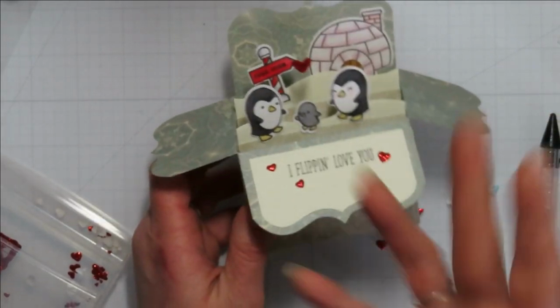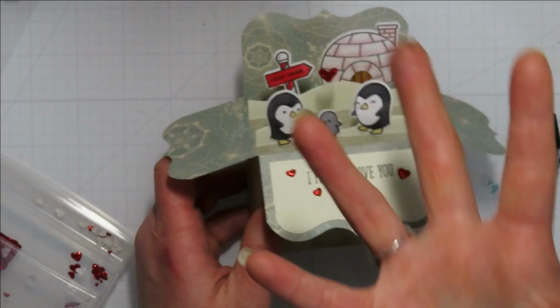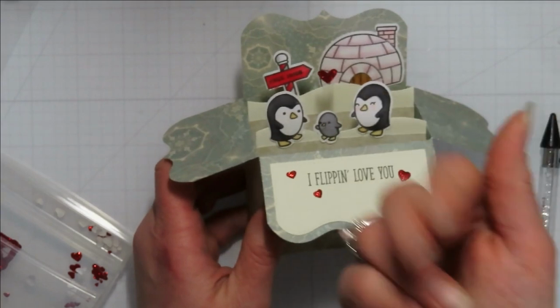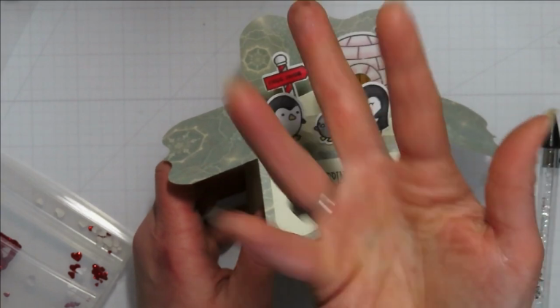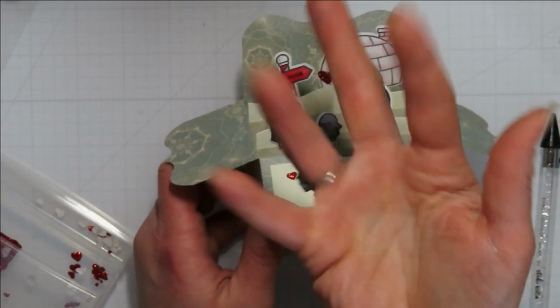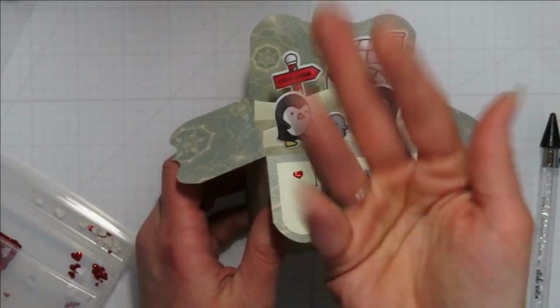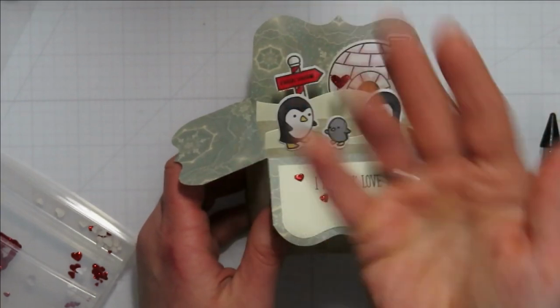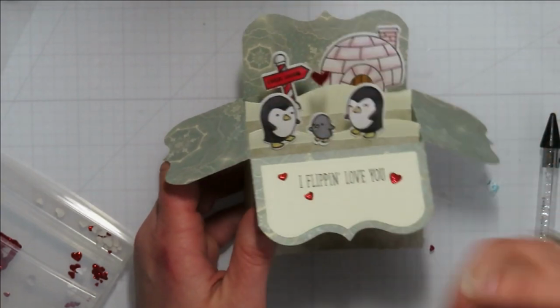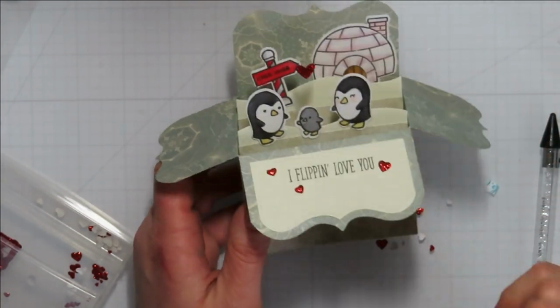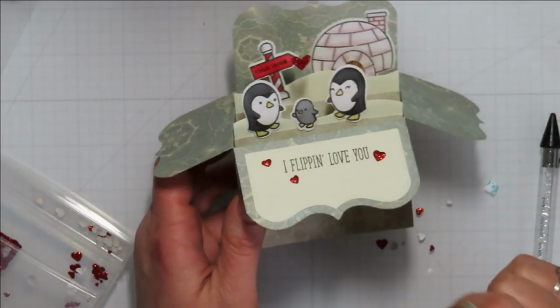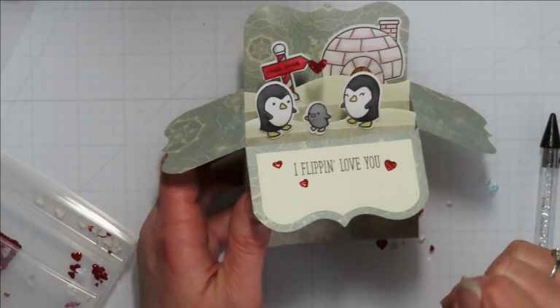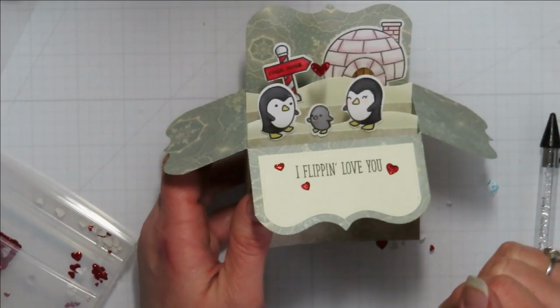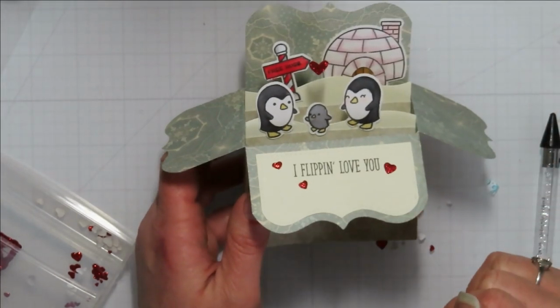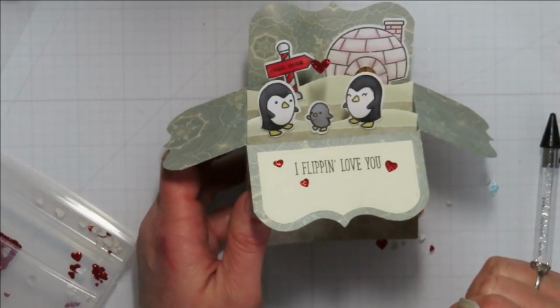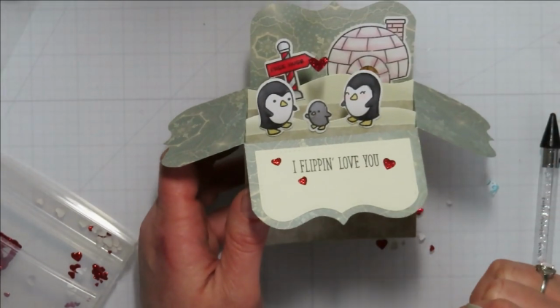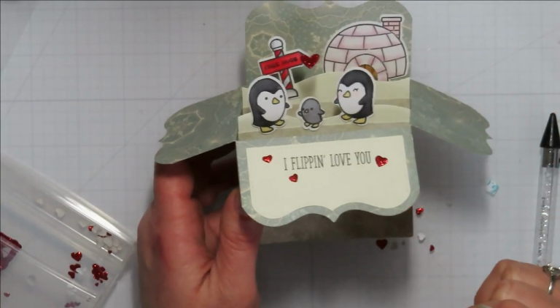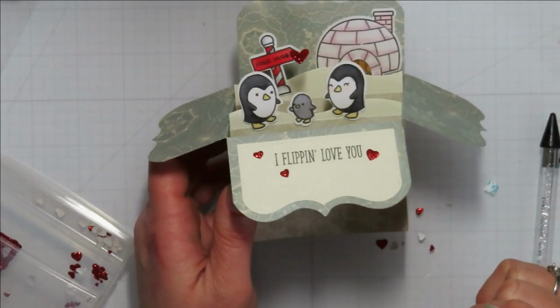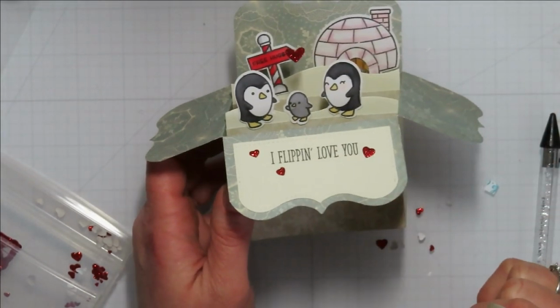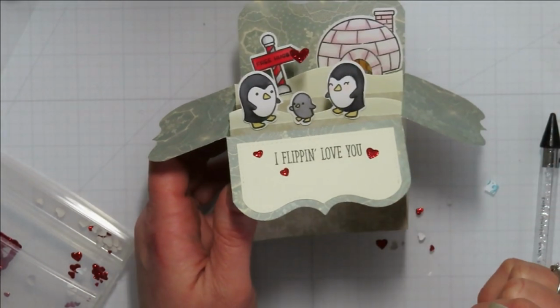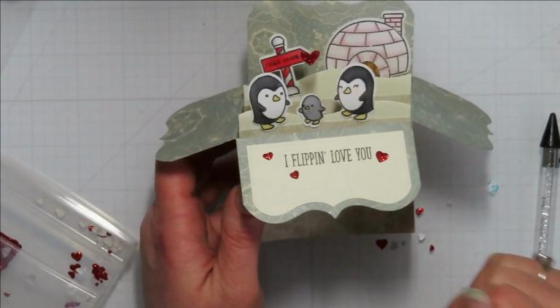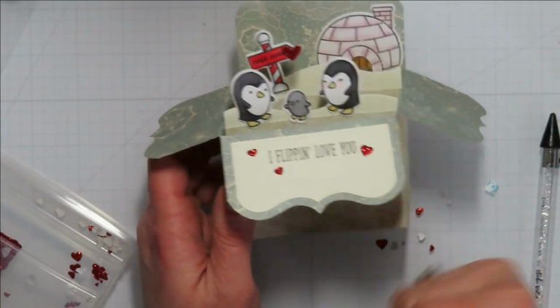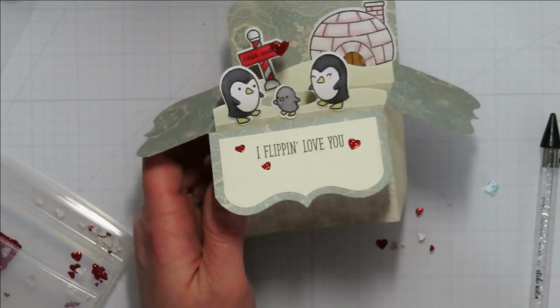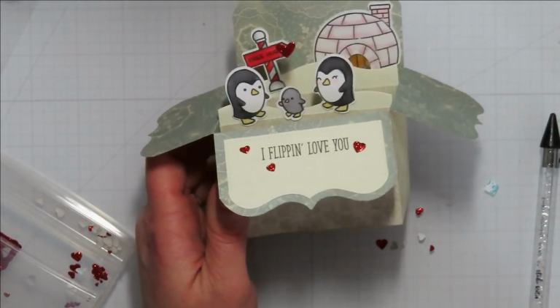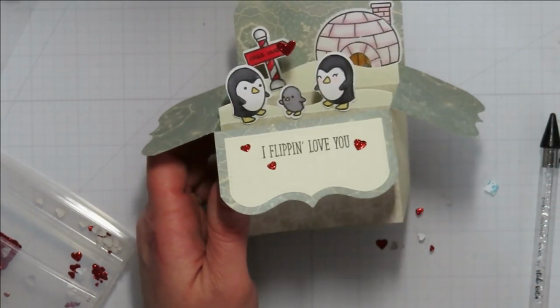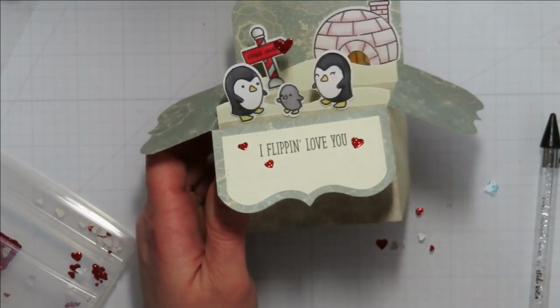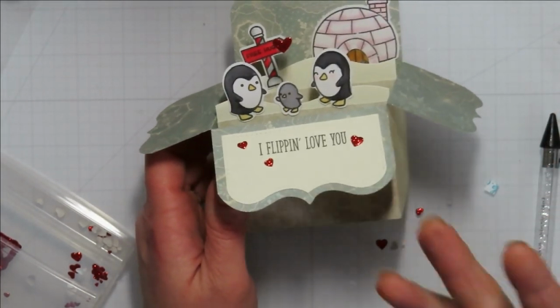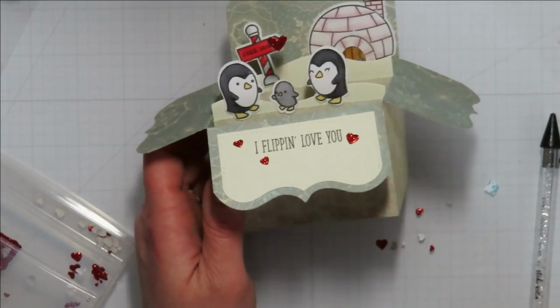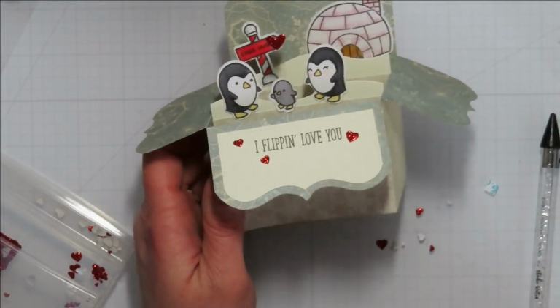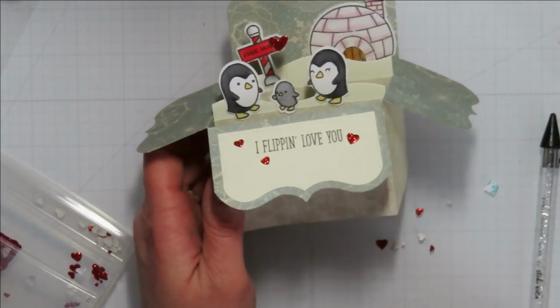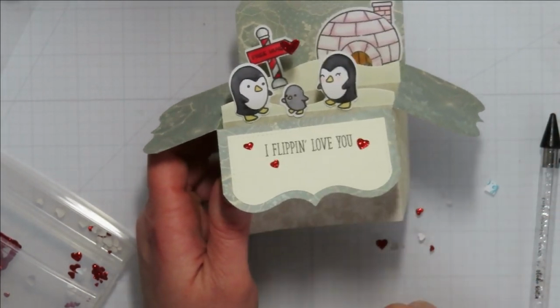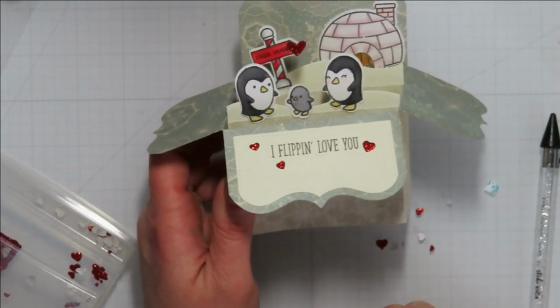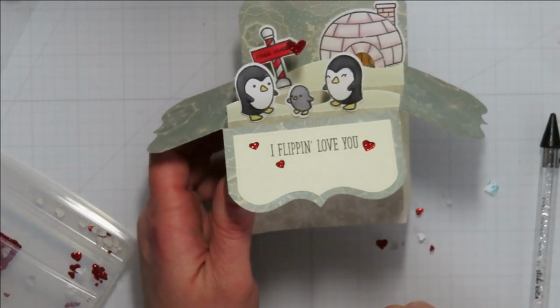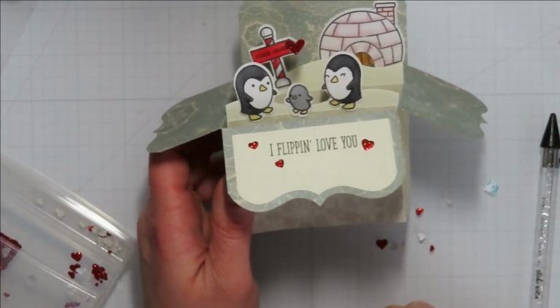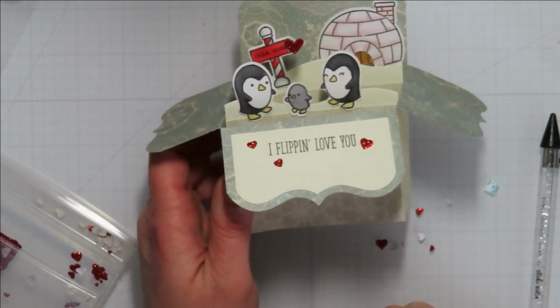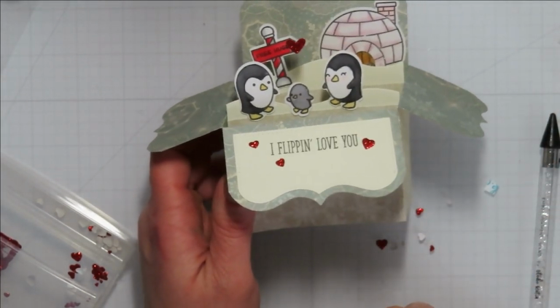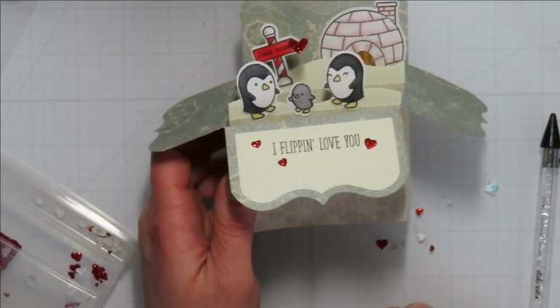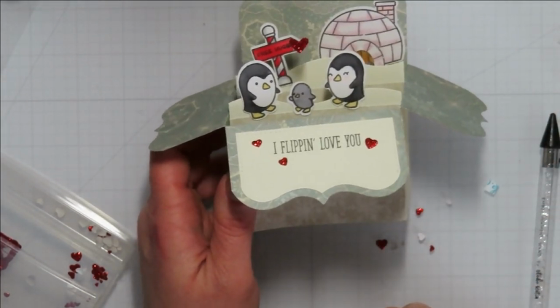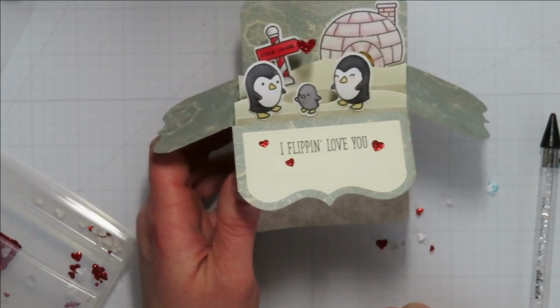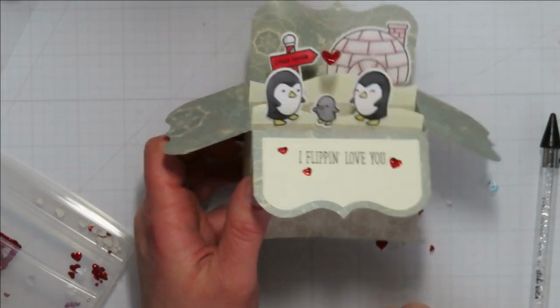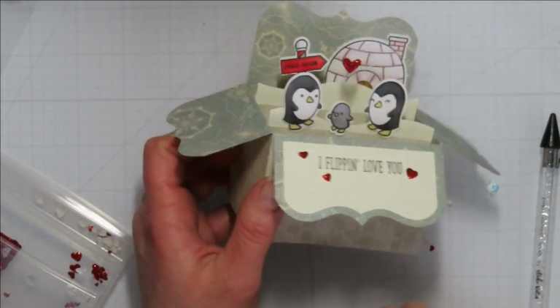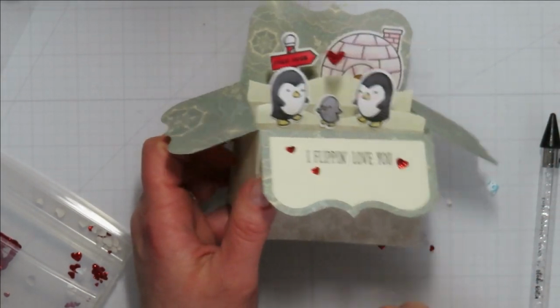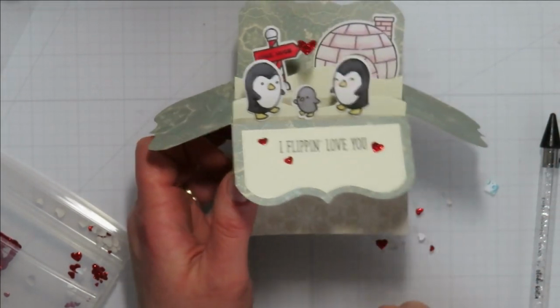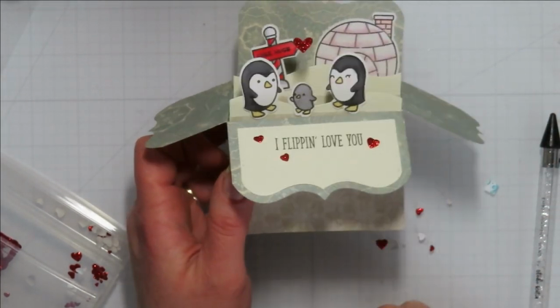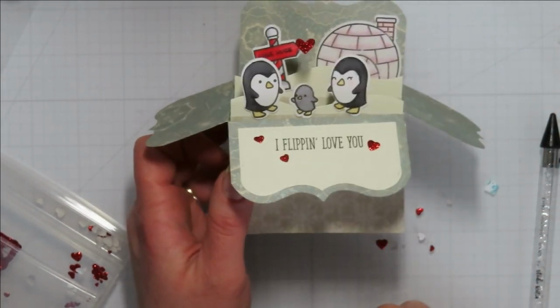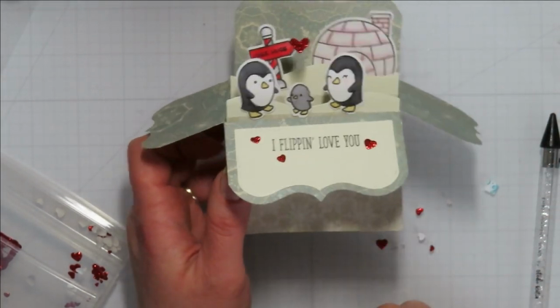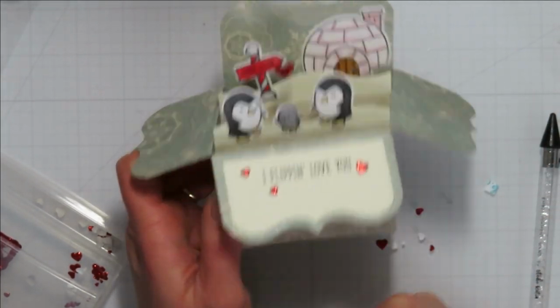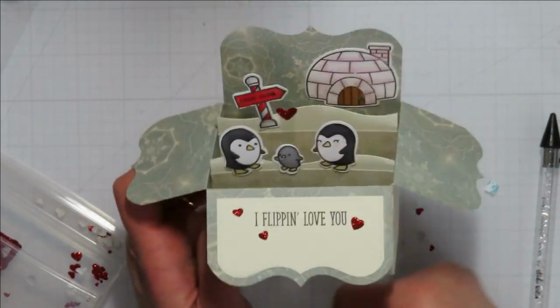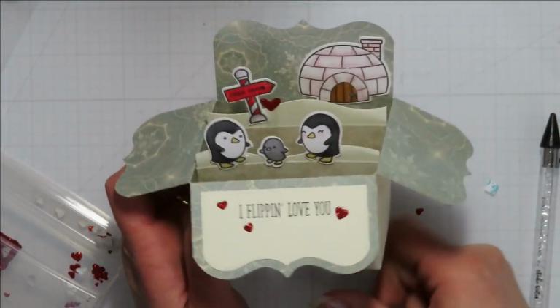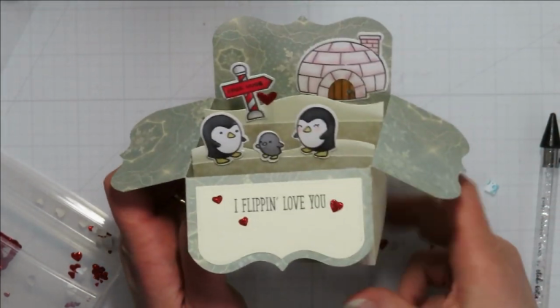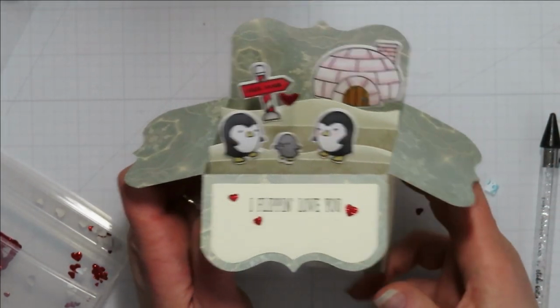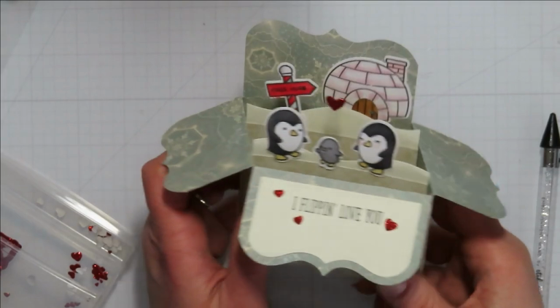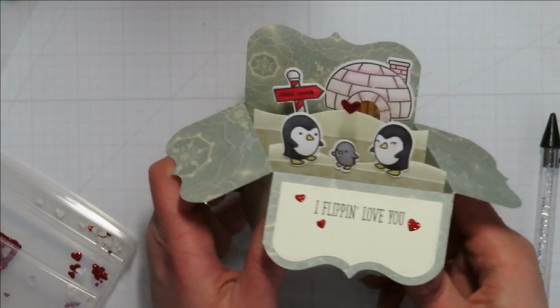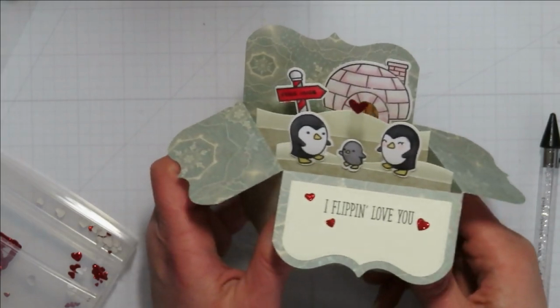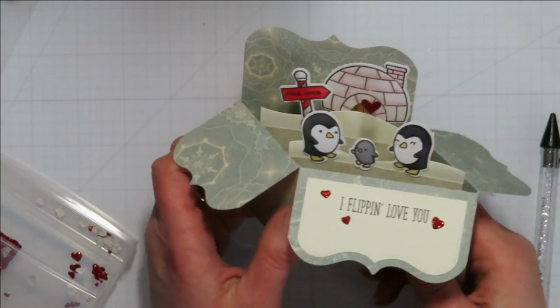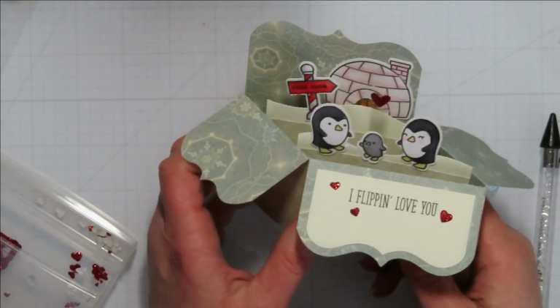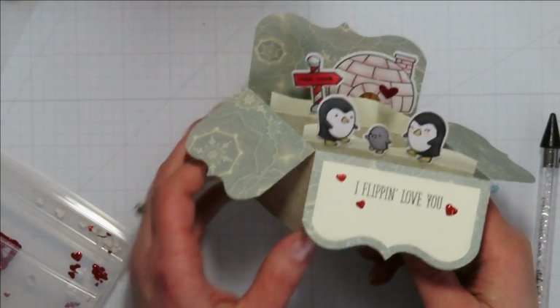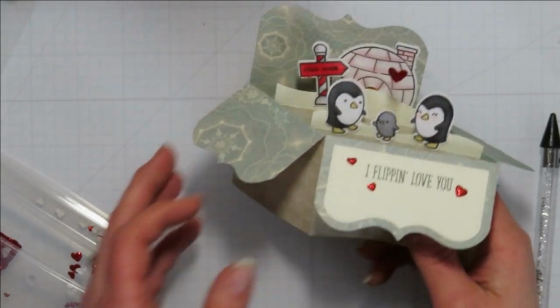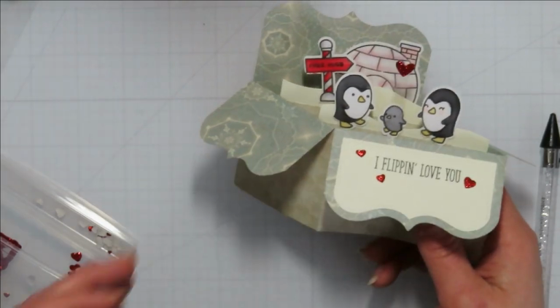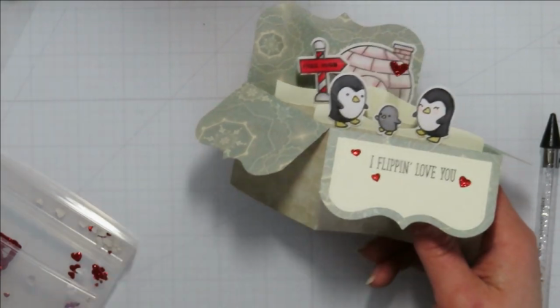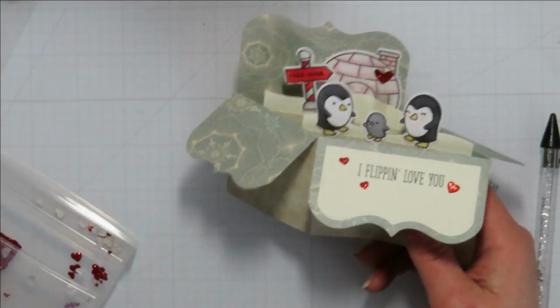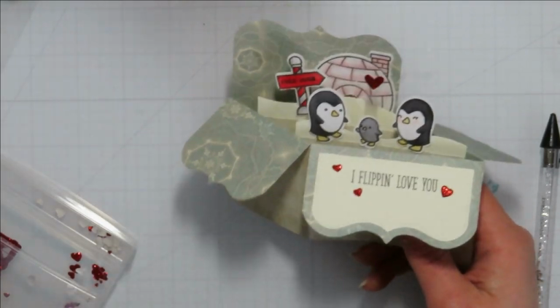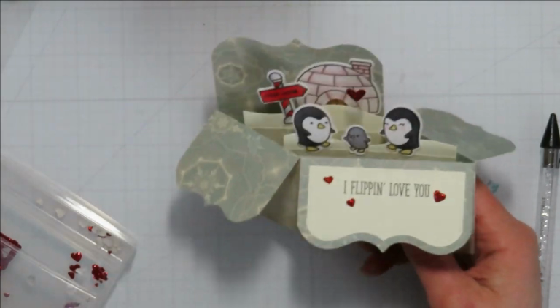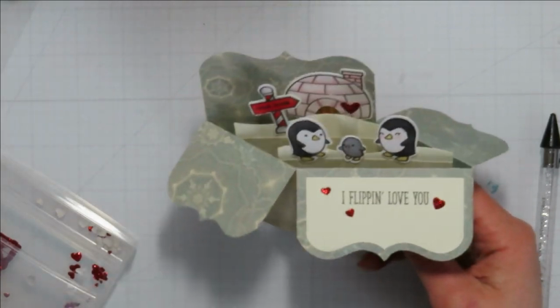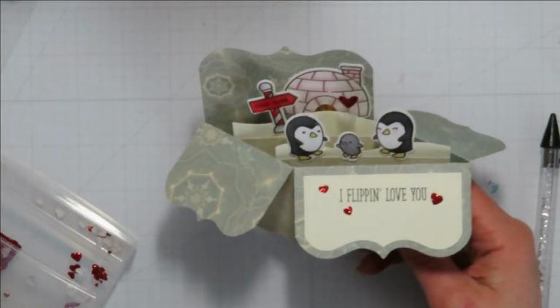I'm not in love with the pink, but you know it is what it is — it's done. Thank you so much for joining me, and stay tuned — I will have the next card coming up soon. Bye!